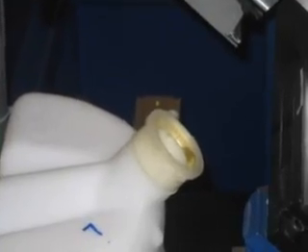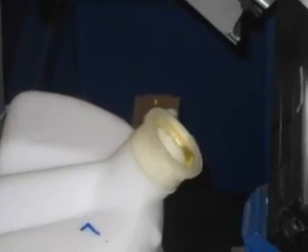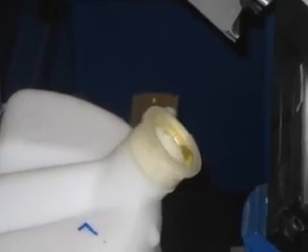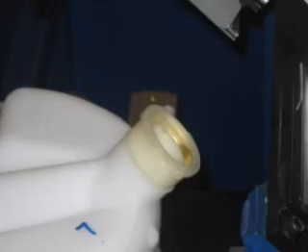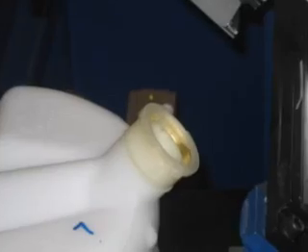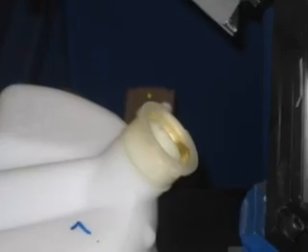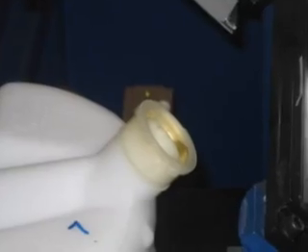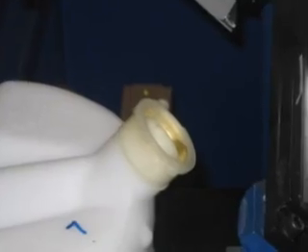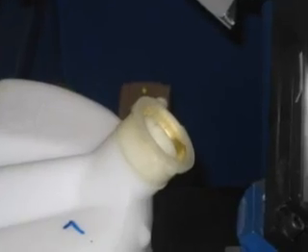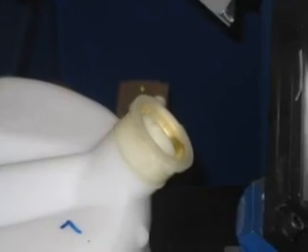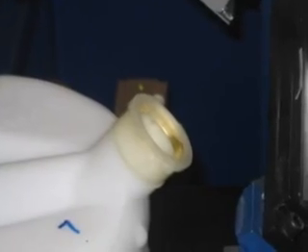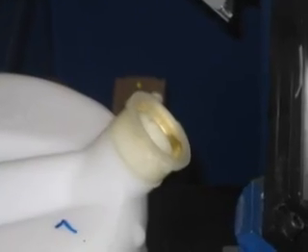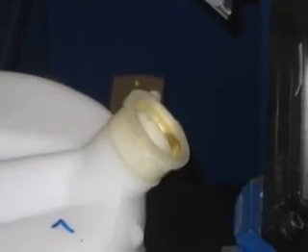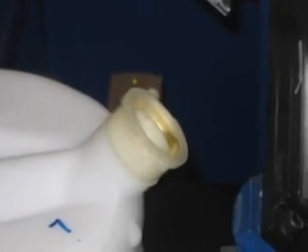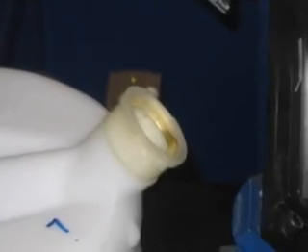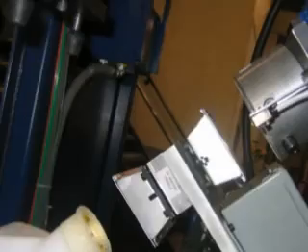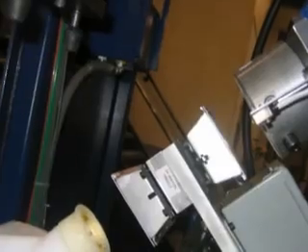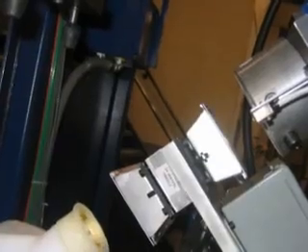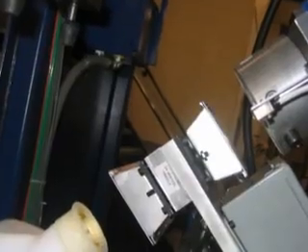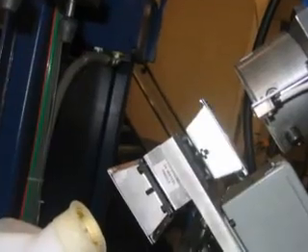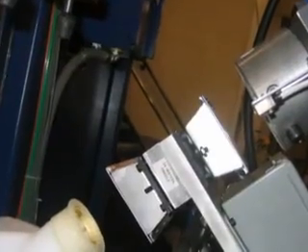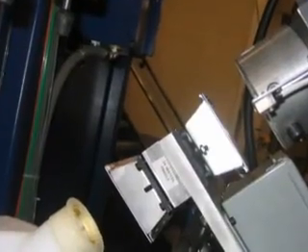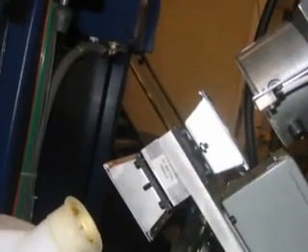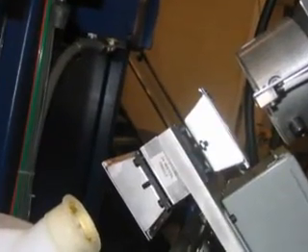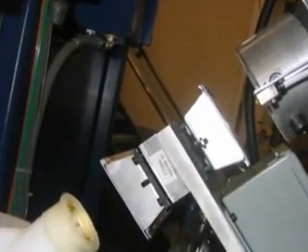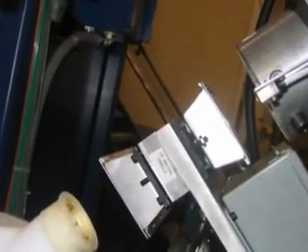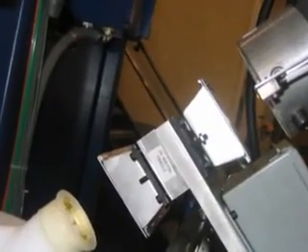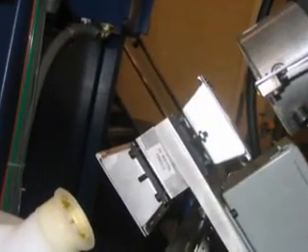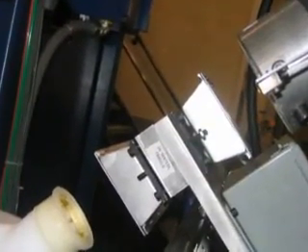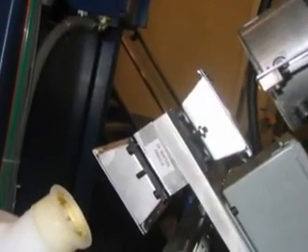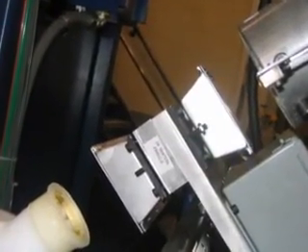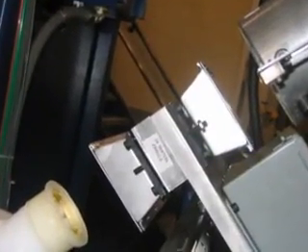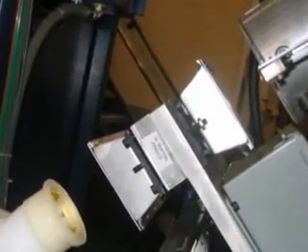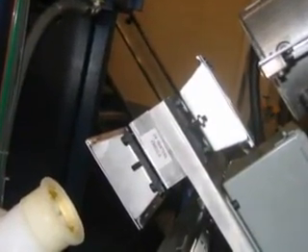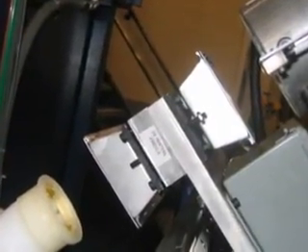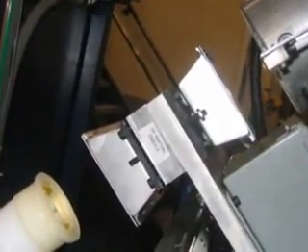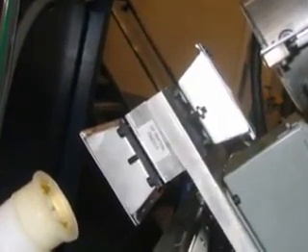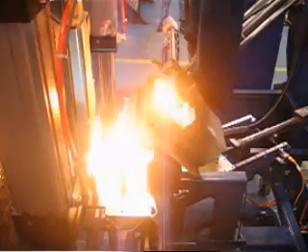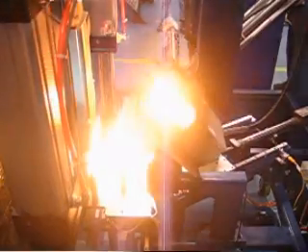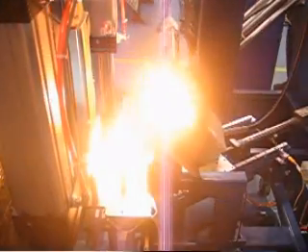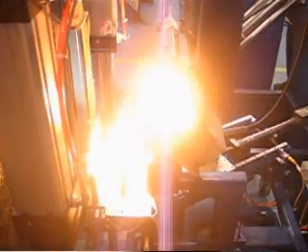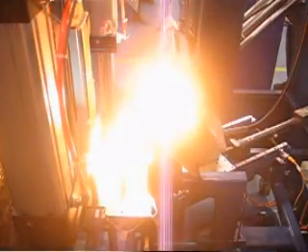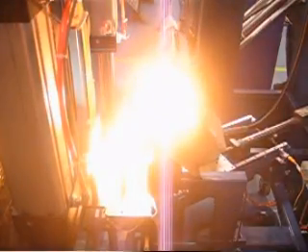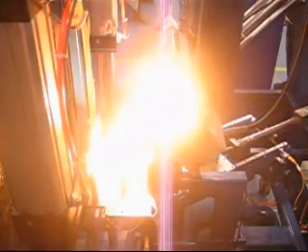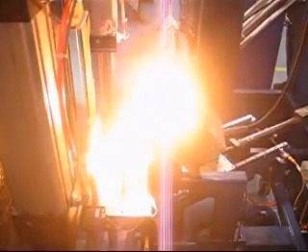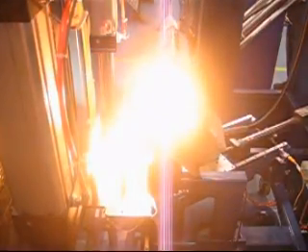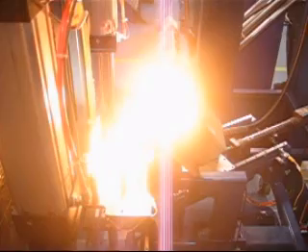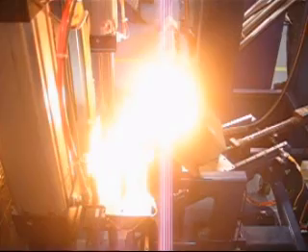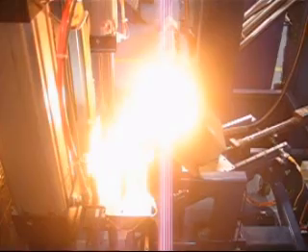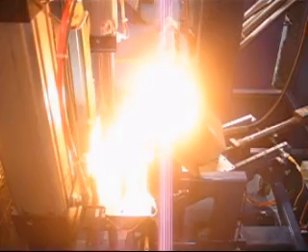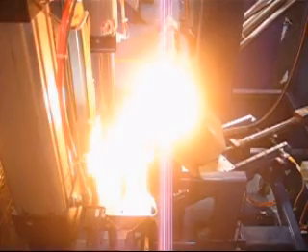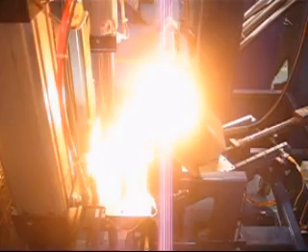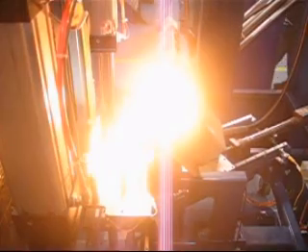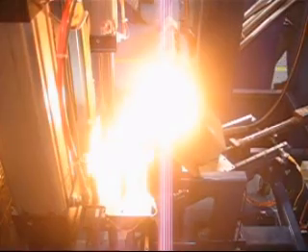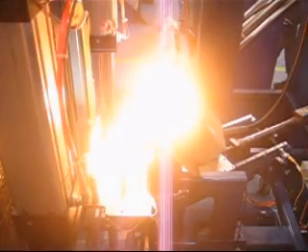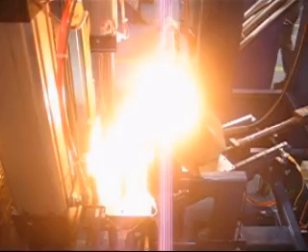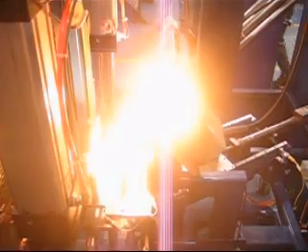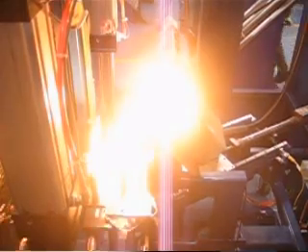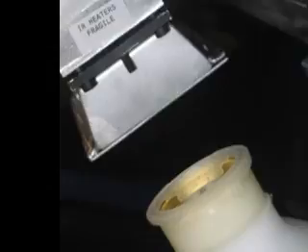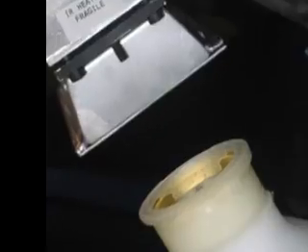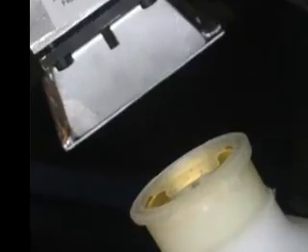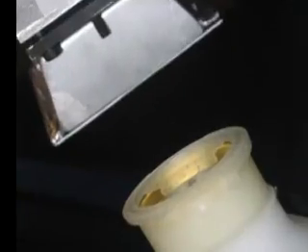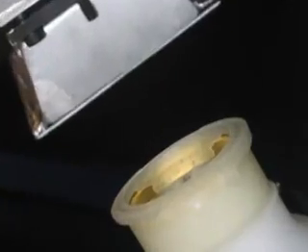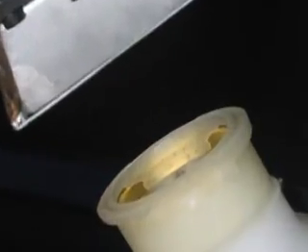So if you would like to take advantage of the benefits of IR welding versus the traditional hot plate welding technique, let FPM help you.